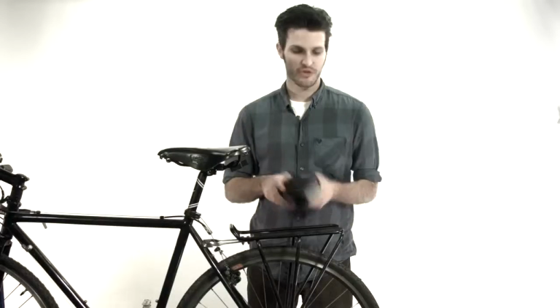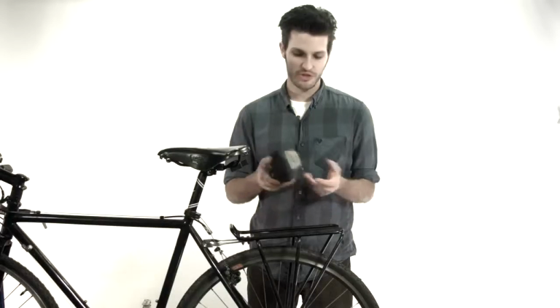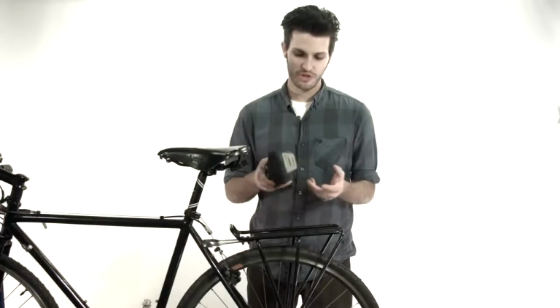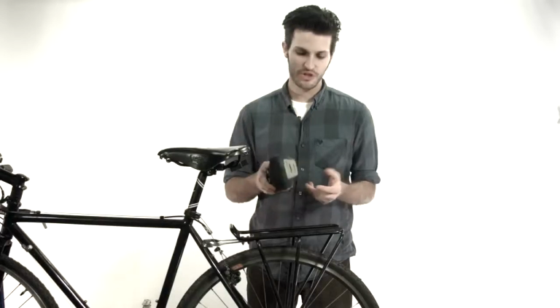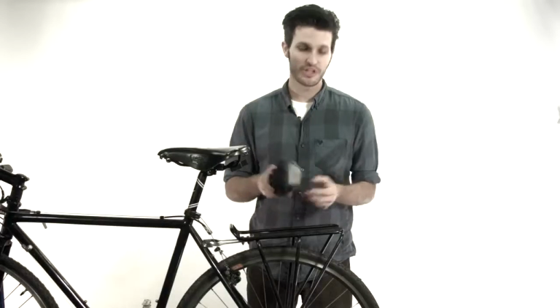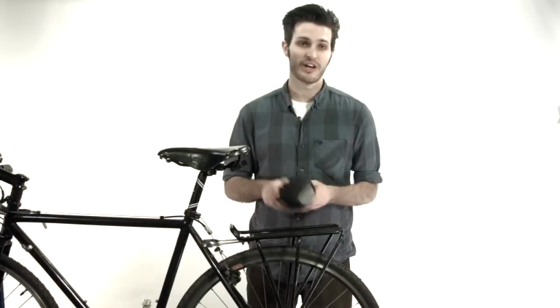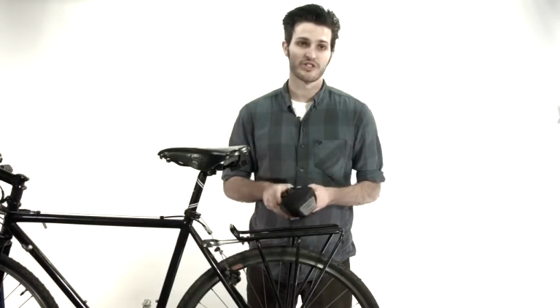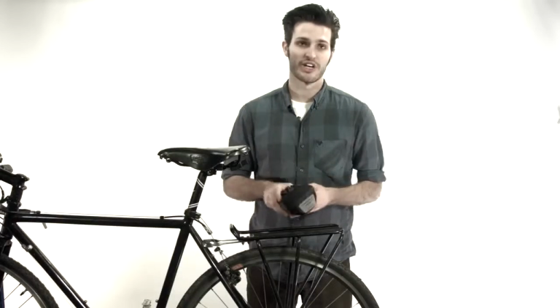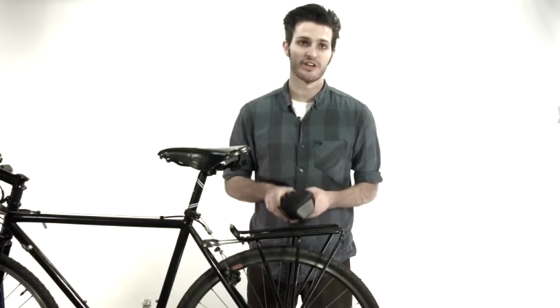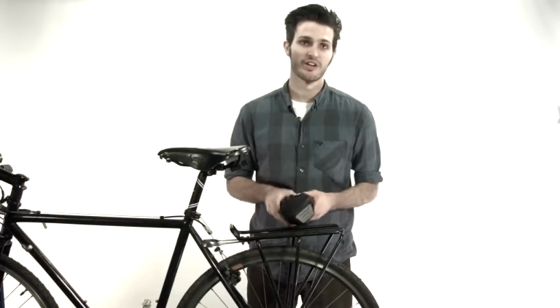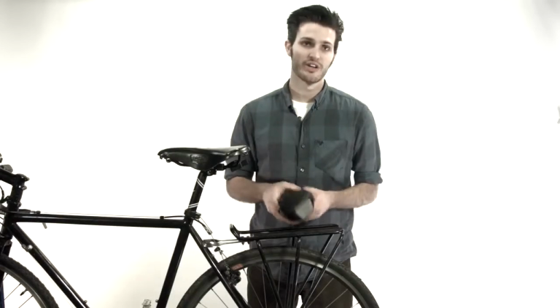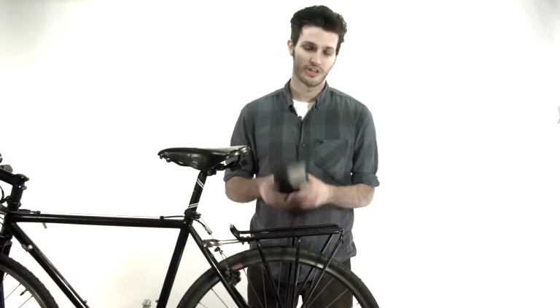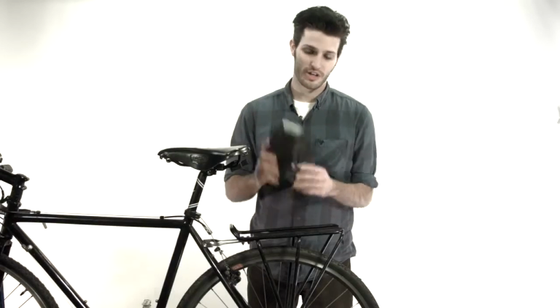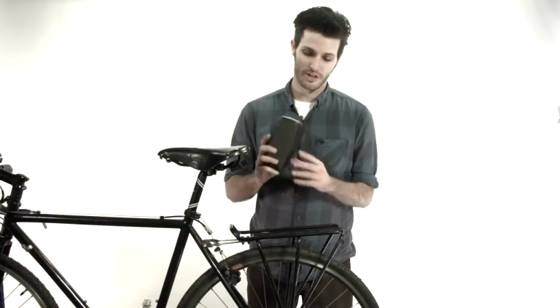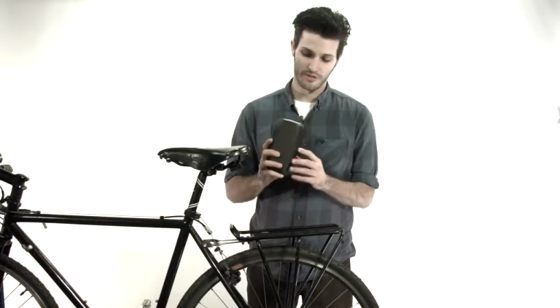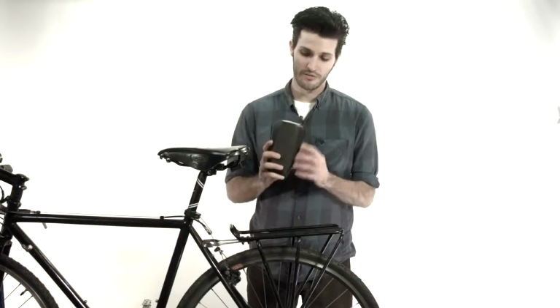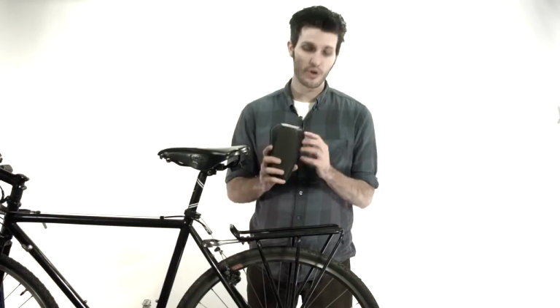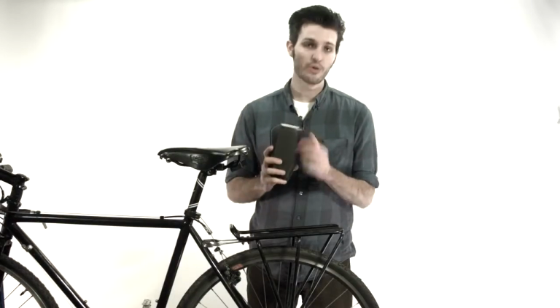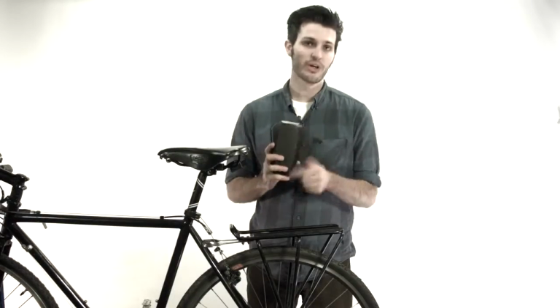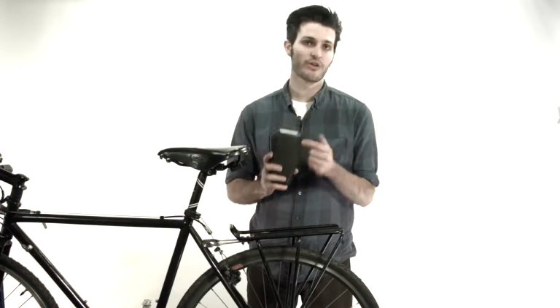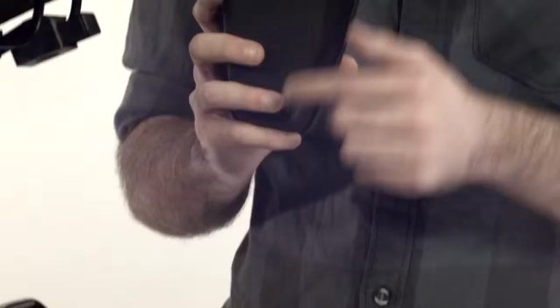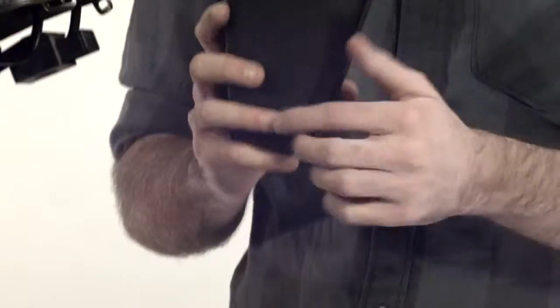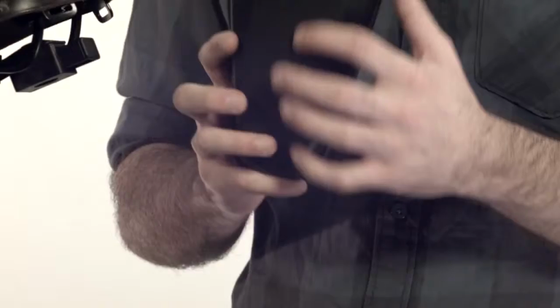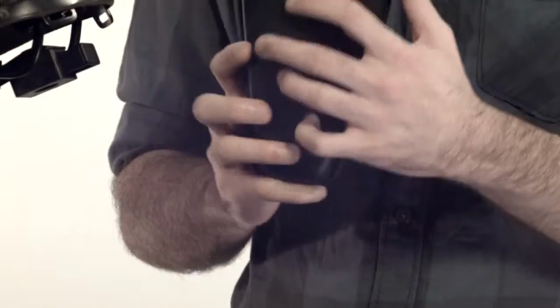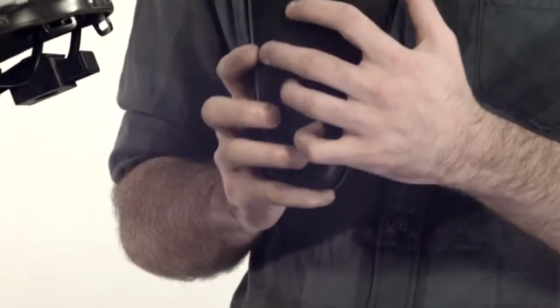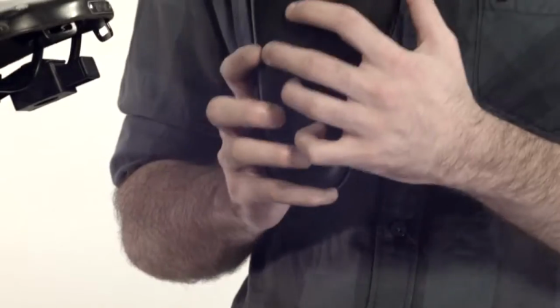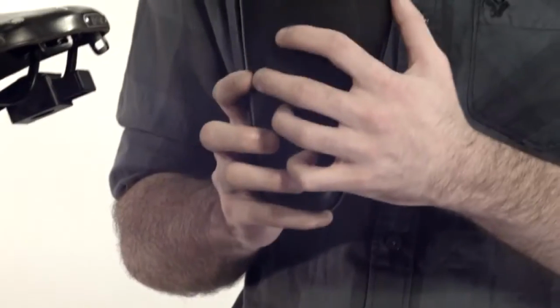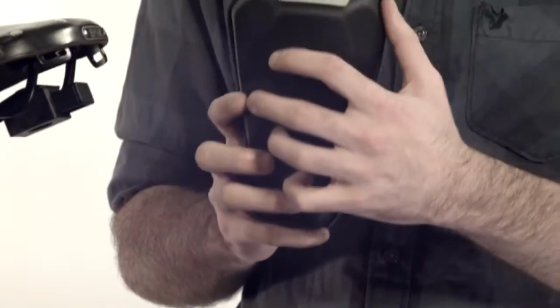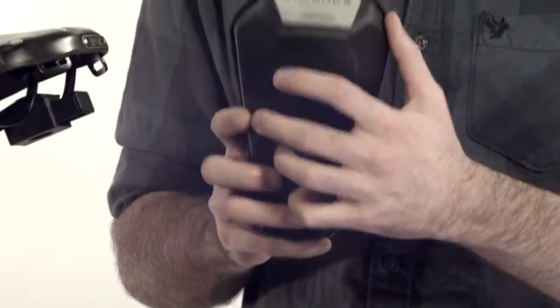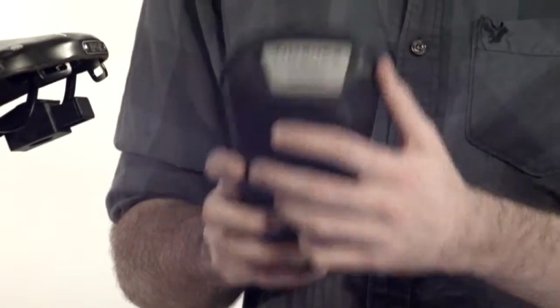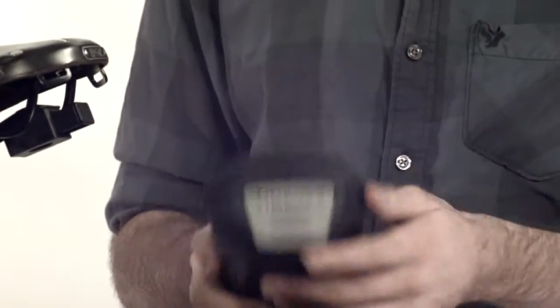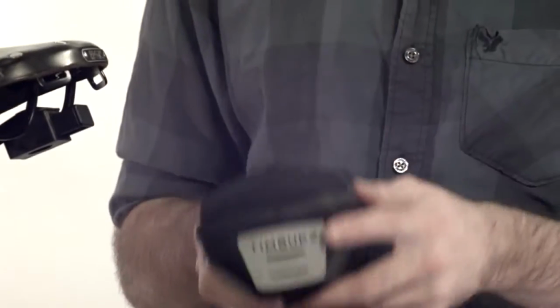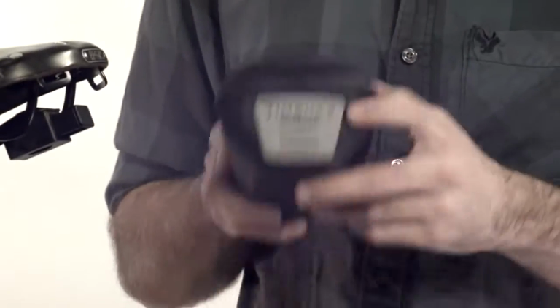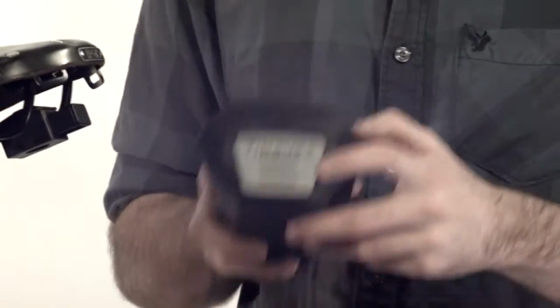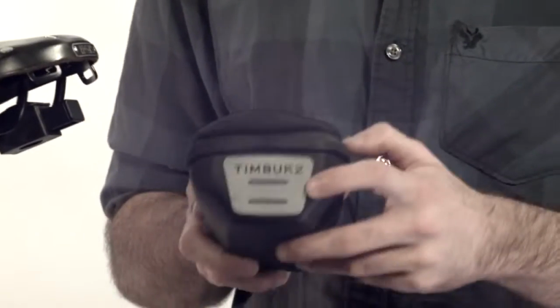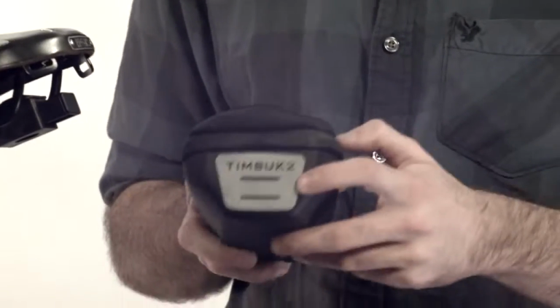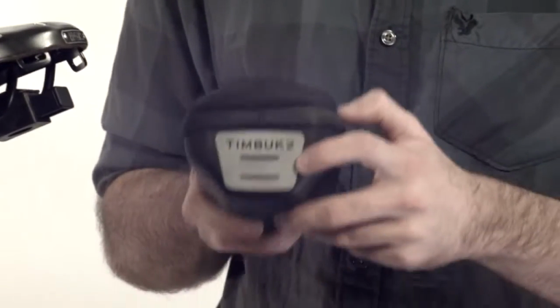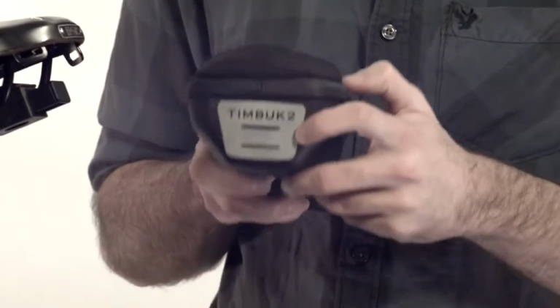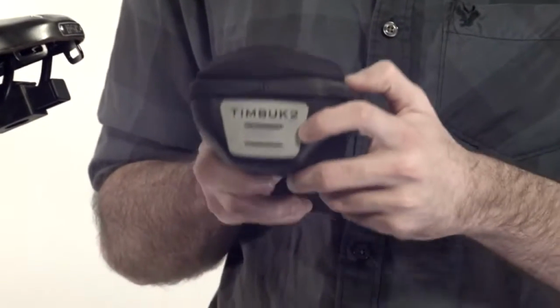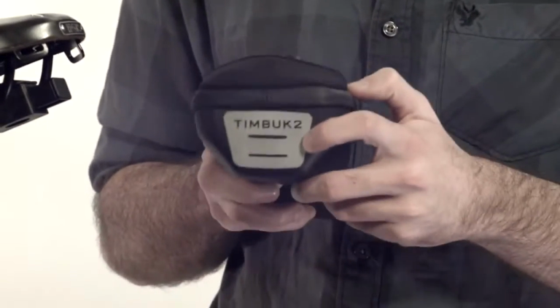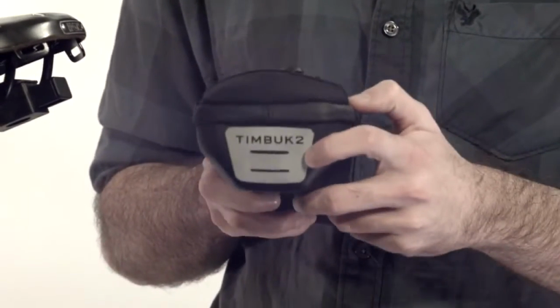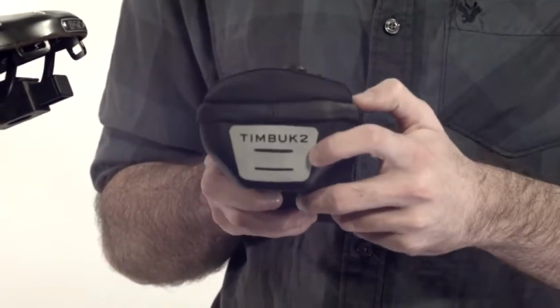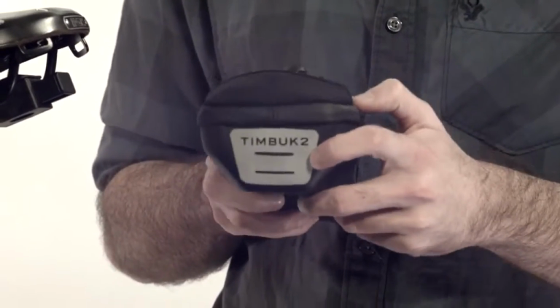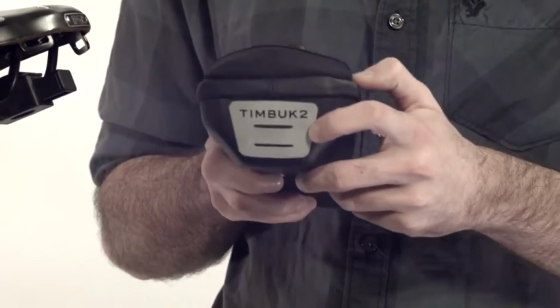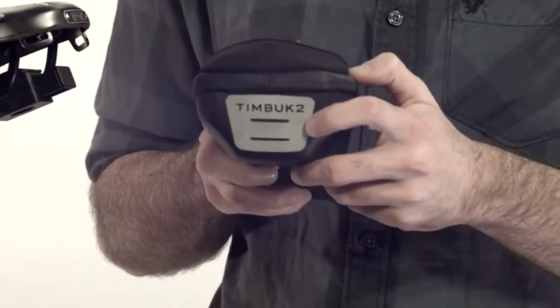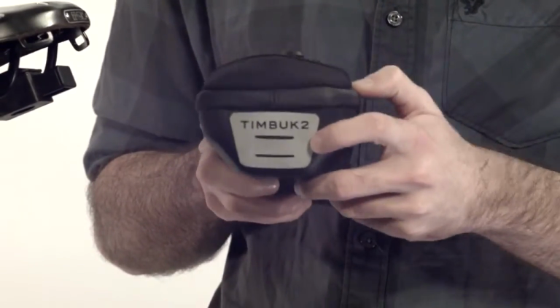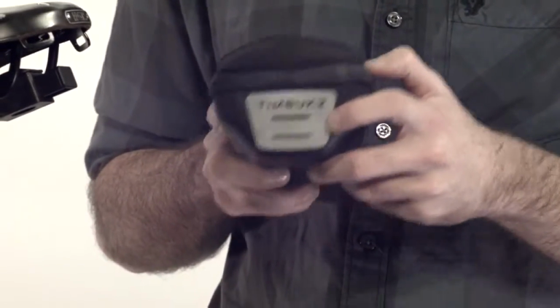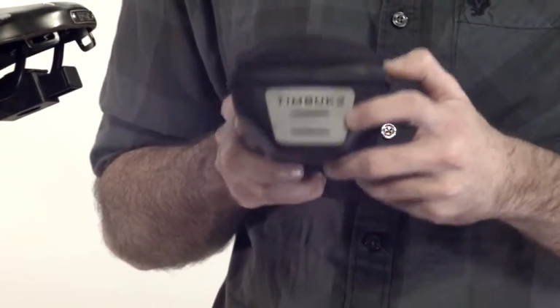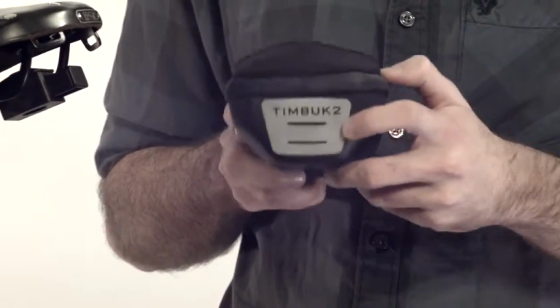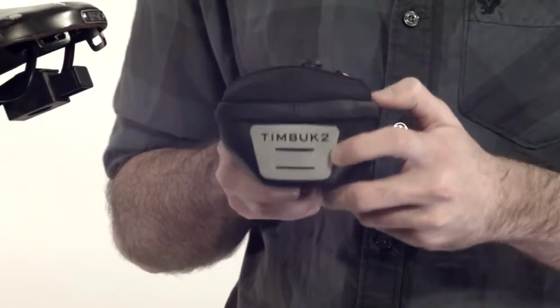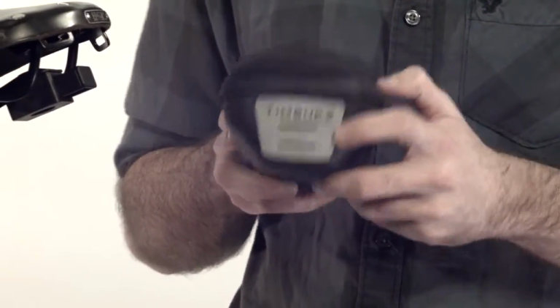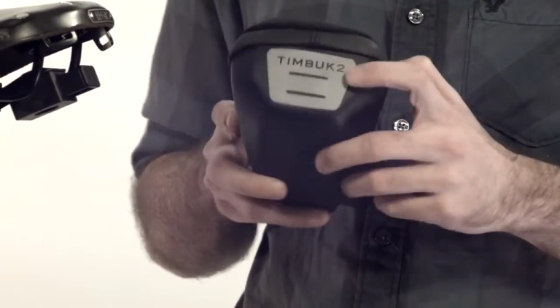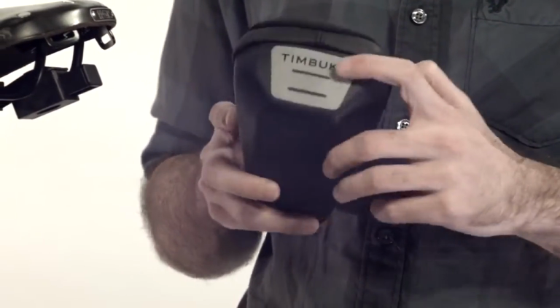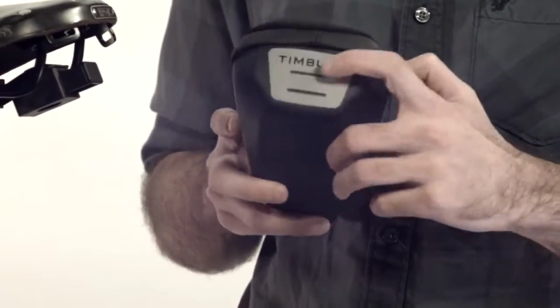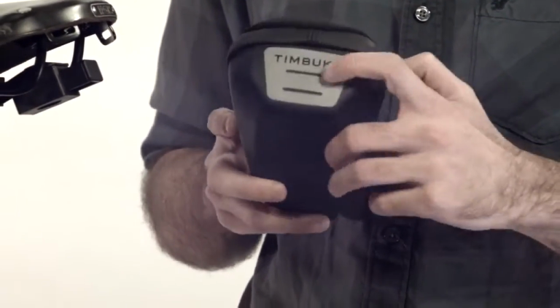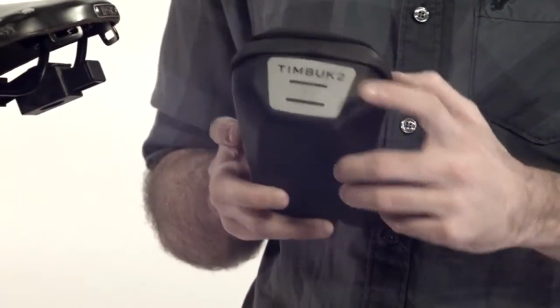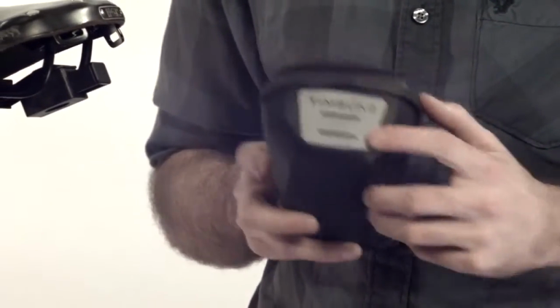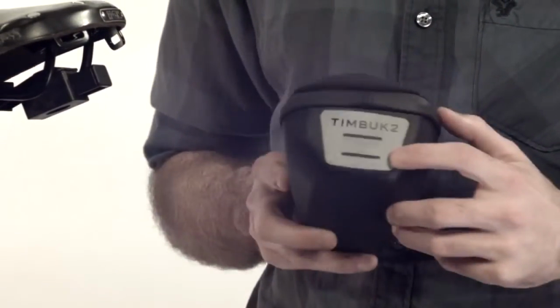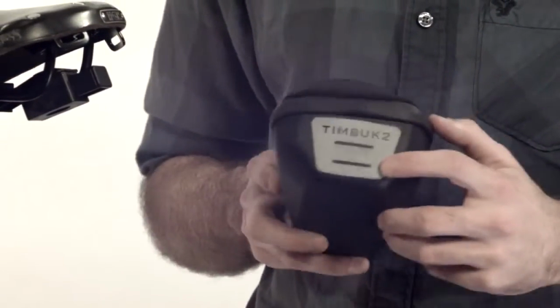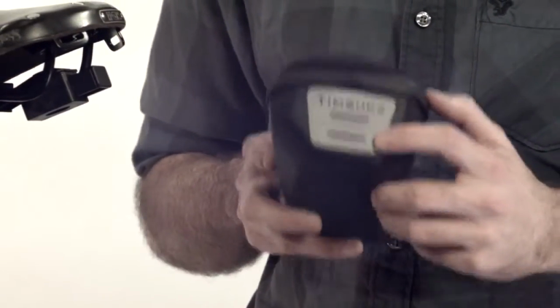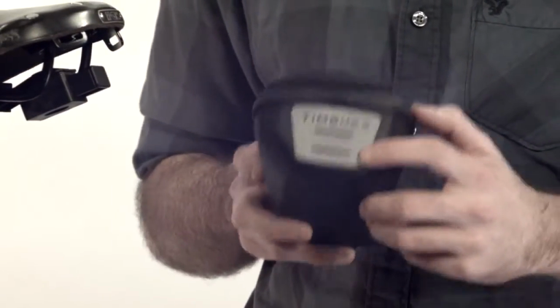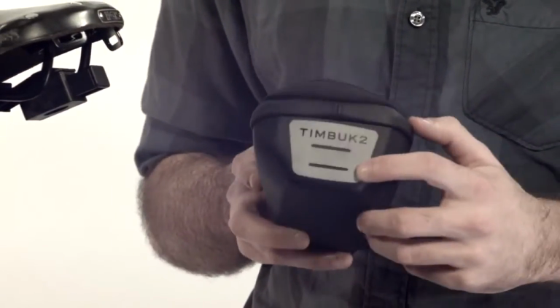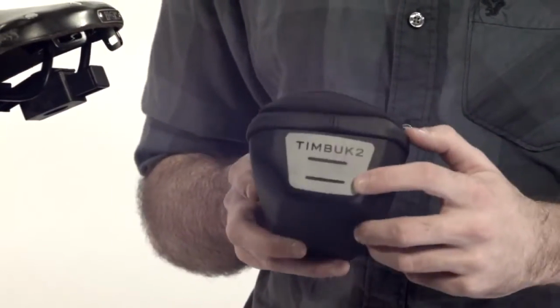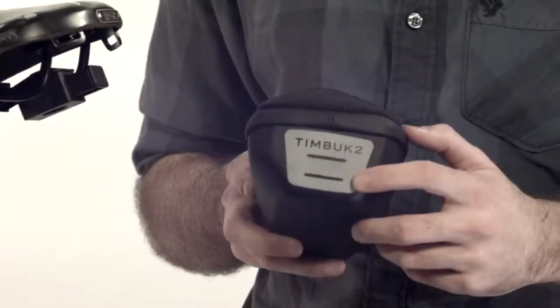But first, let's look at the outside. You got a faux leather hard shell case. On the back of it you have a little reflective strip and if need be you can attach a blinky light to that.